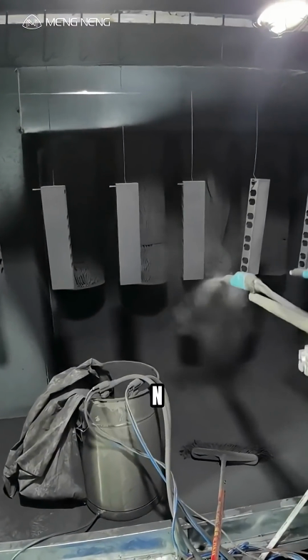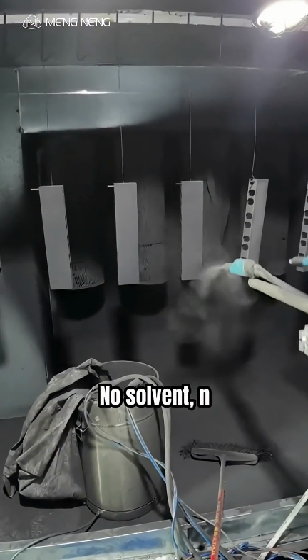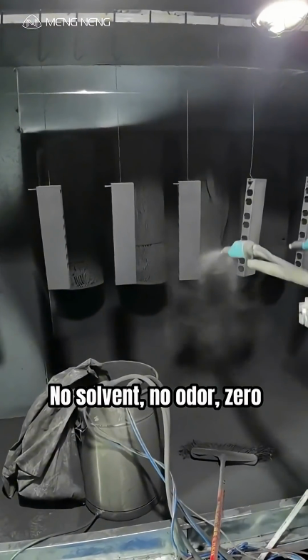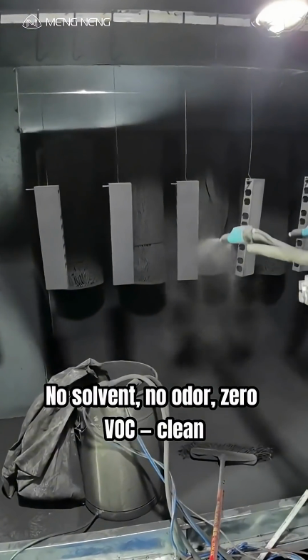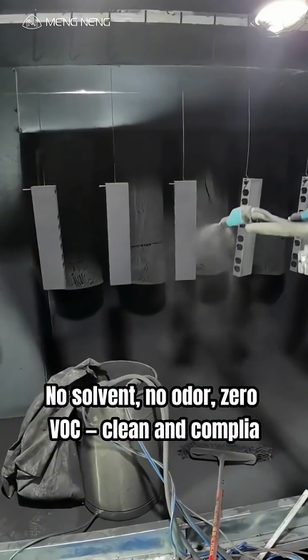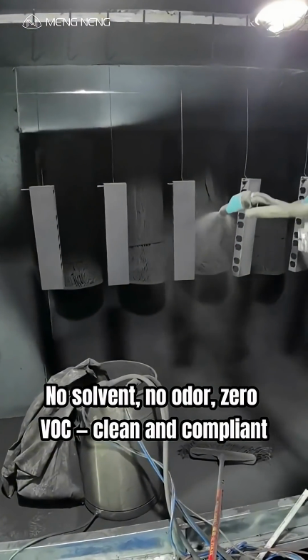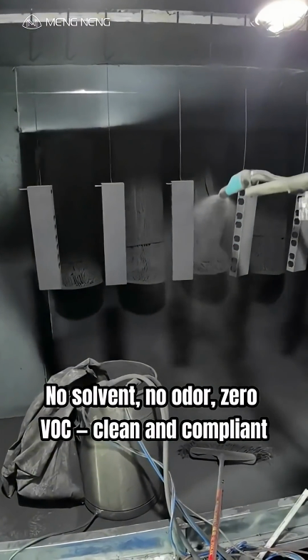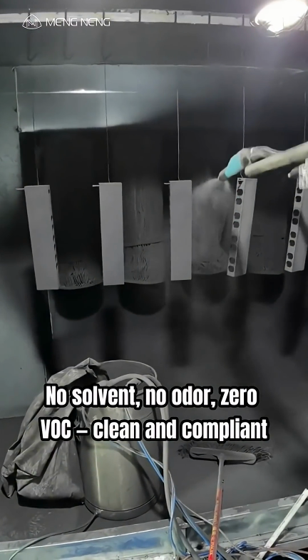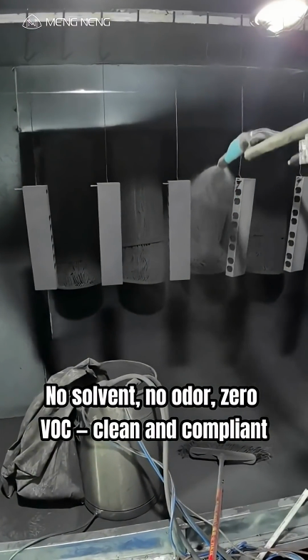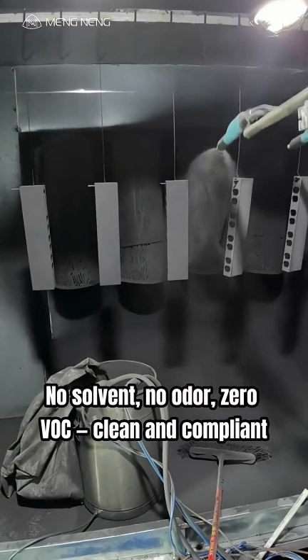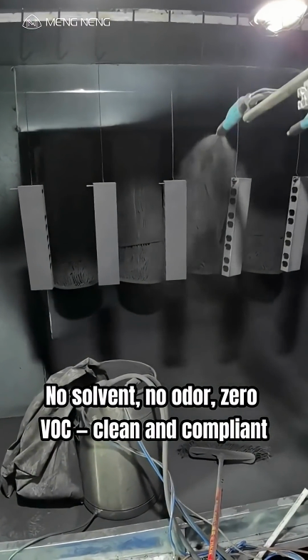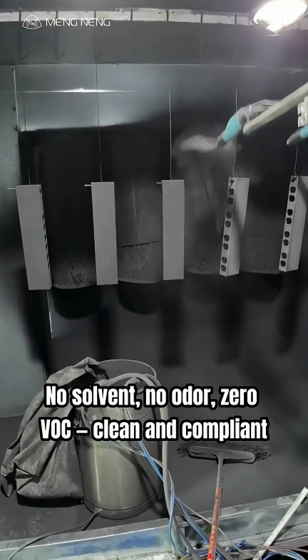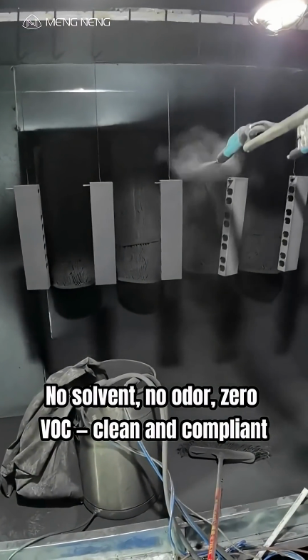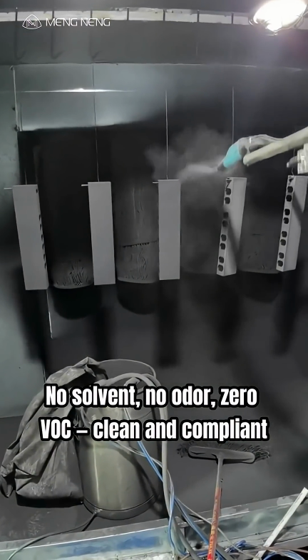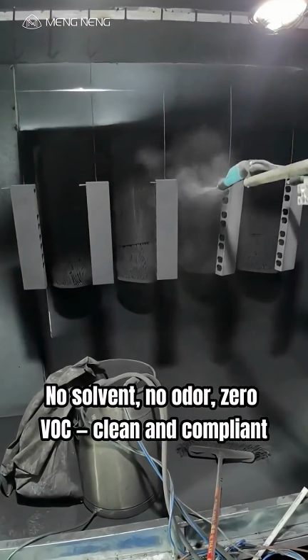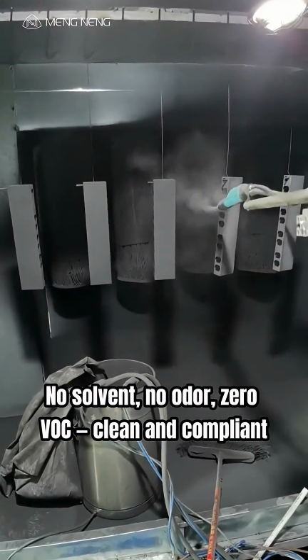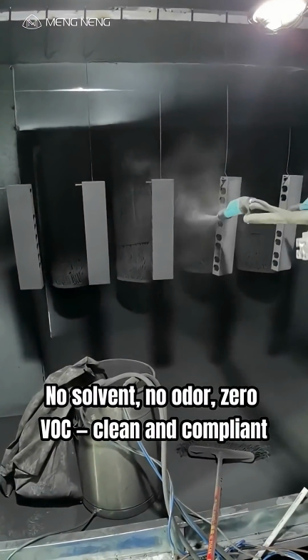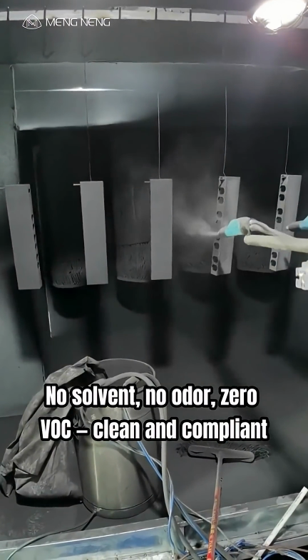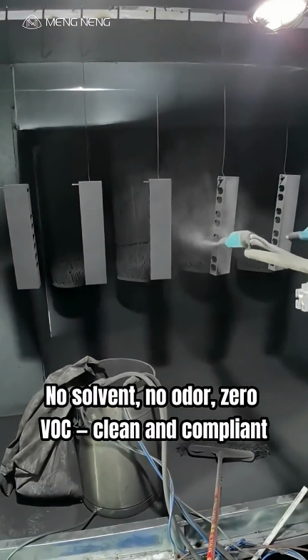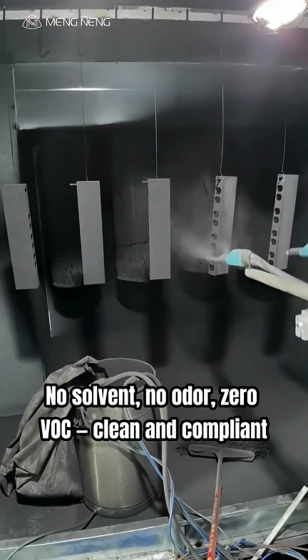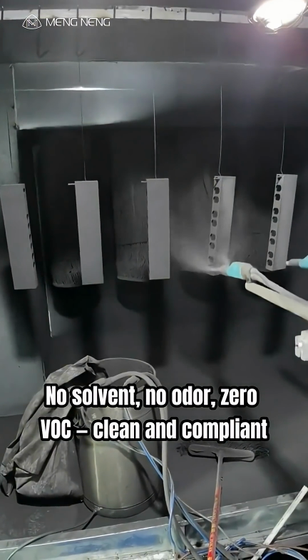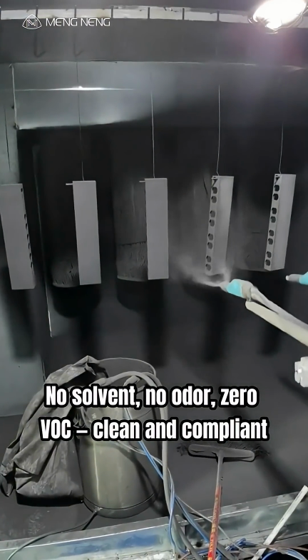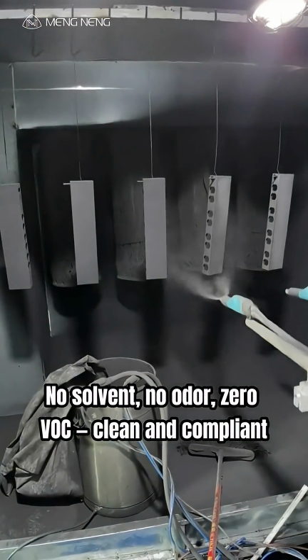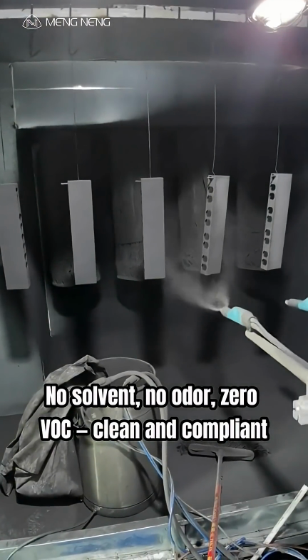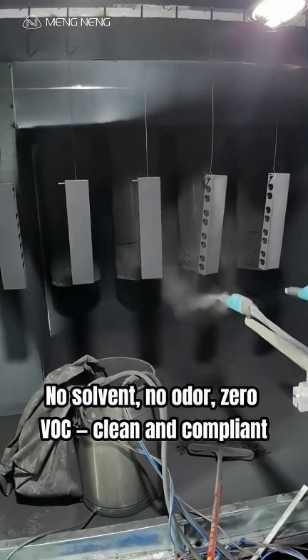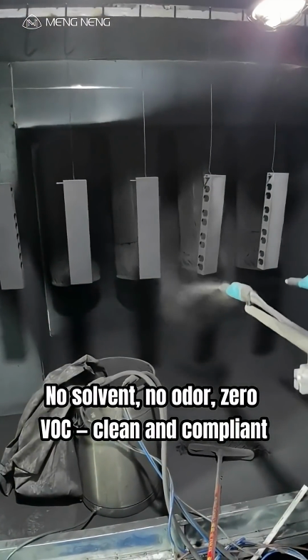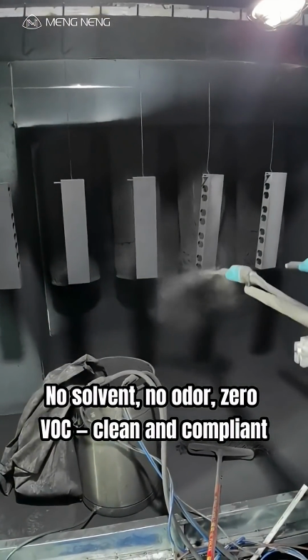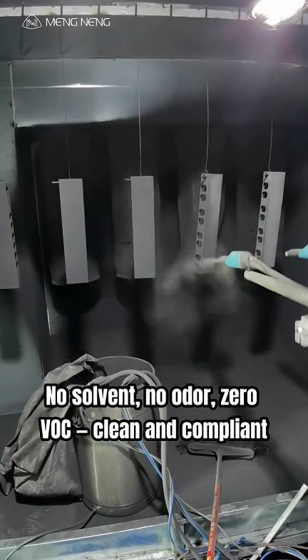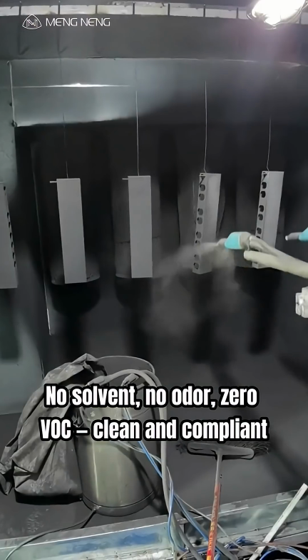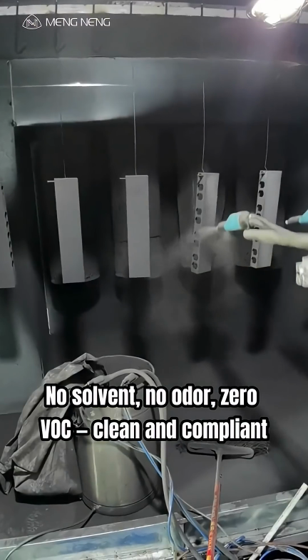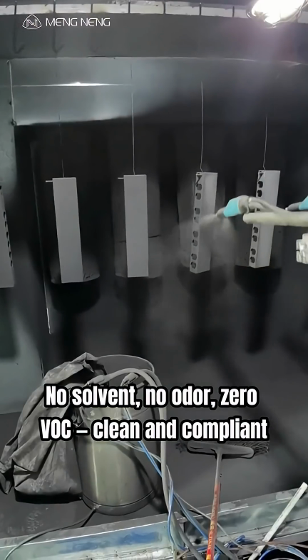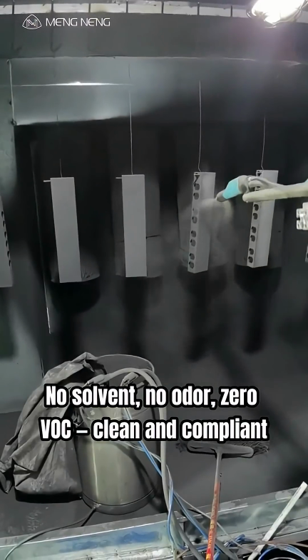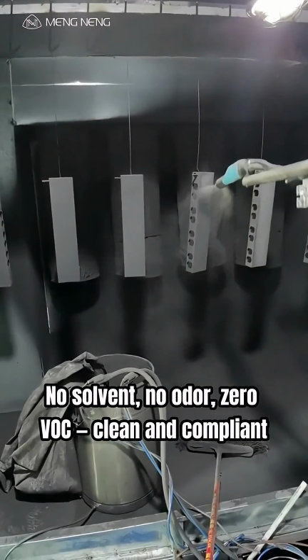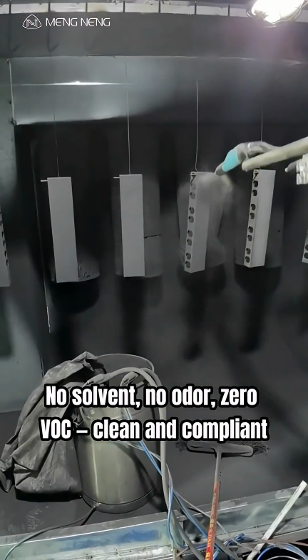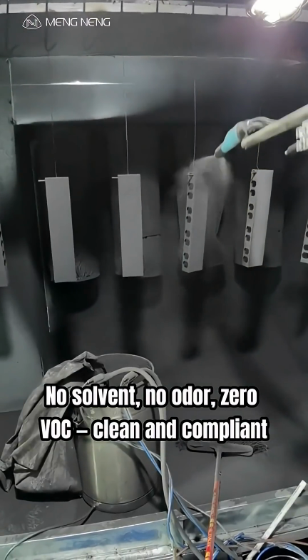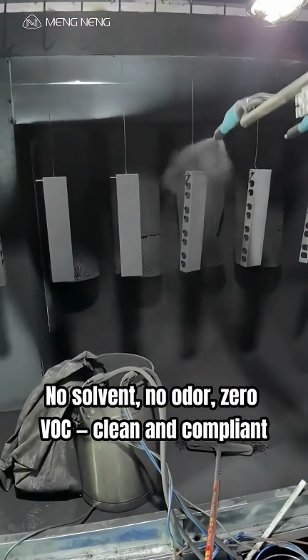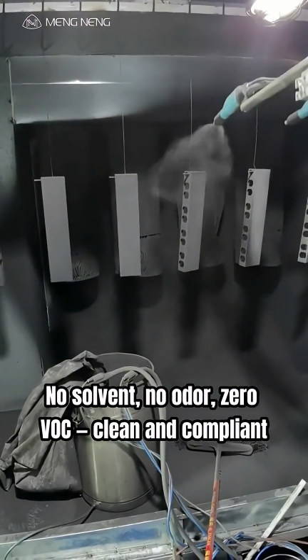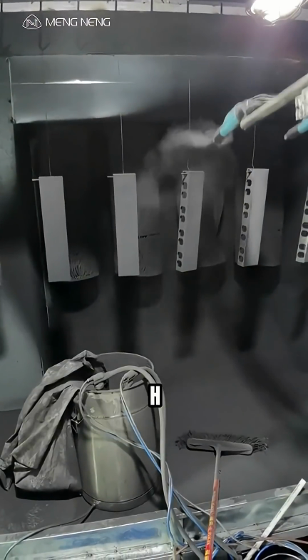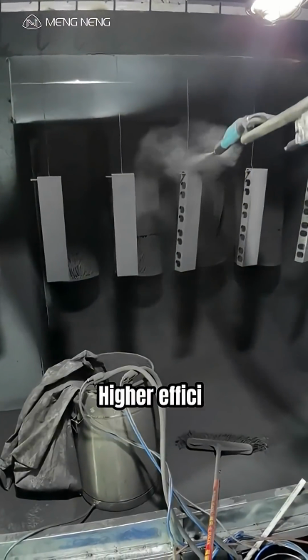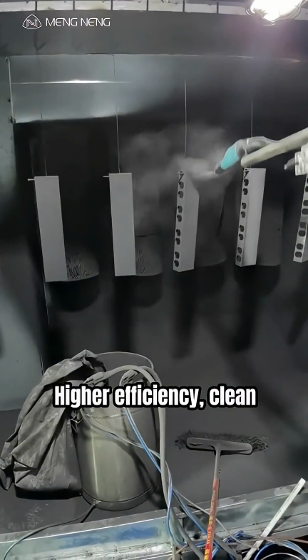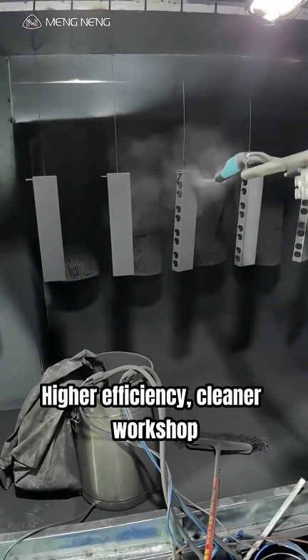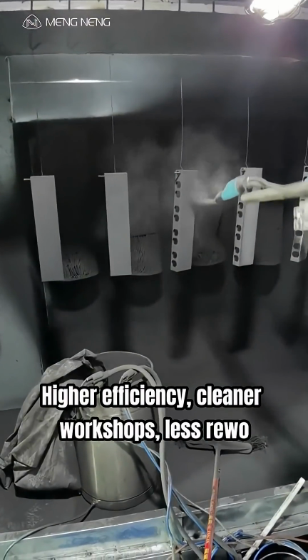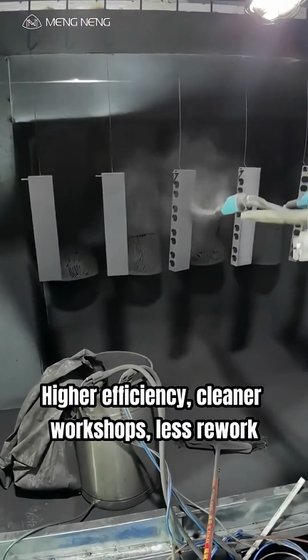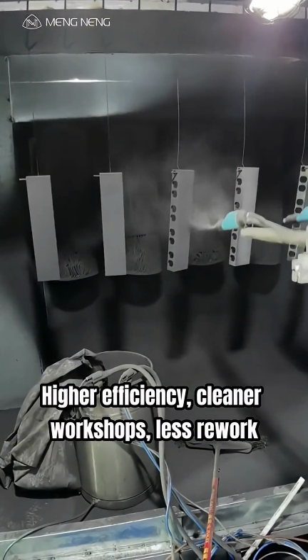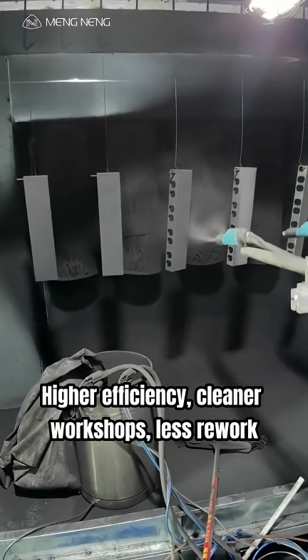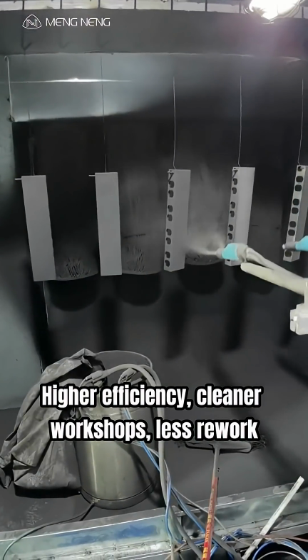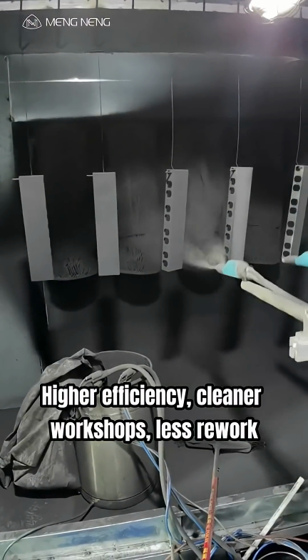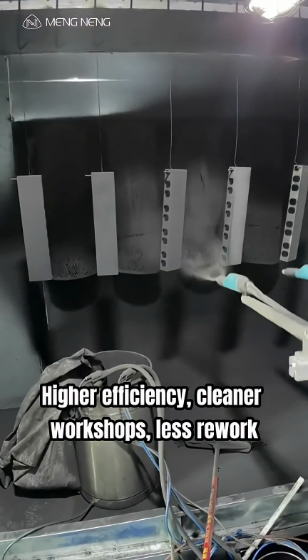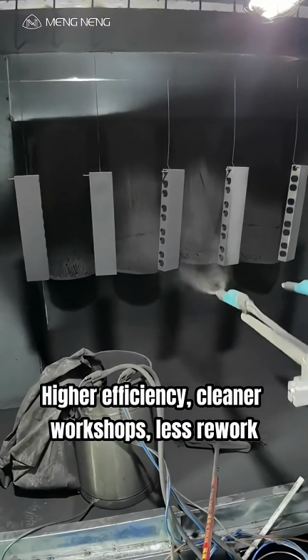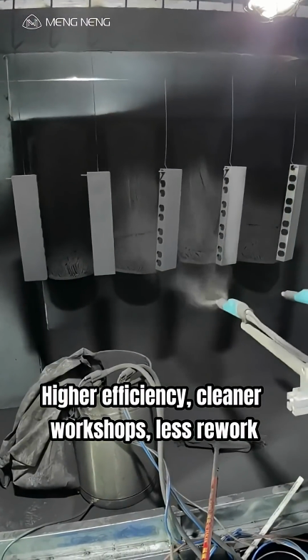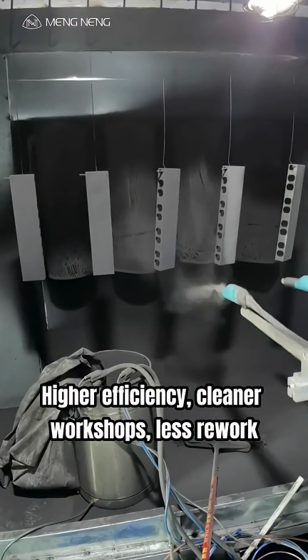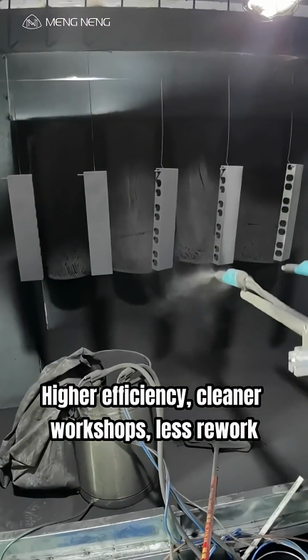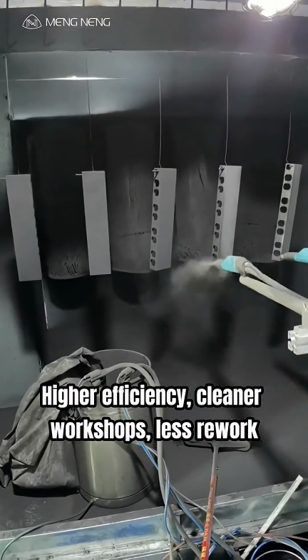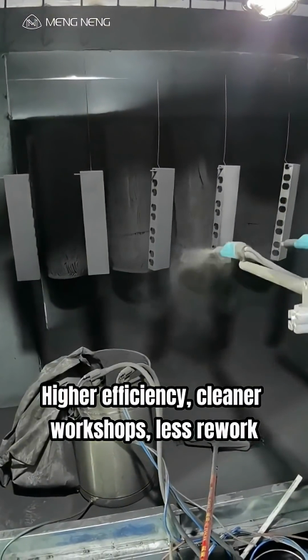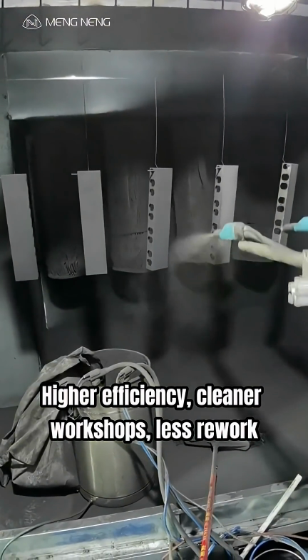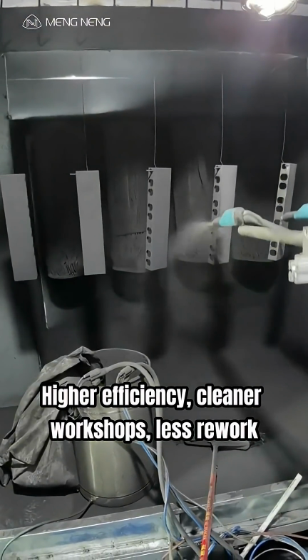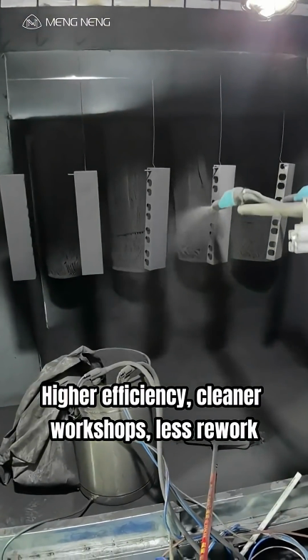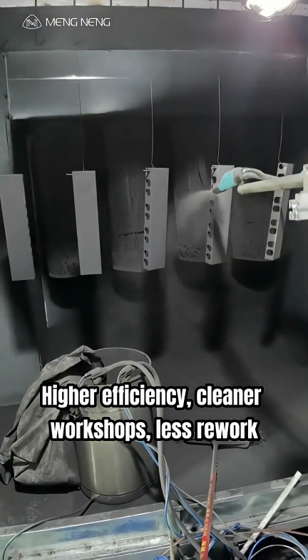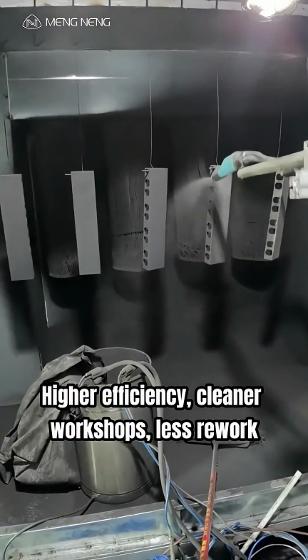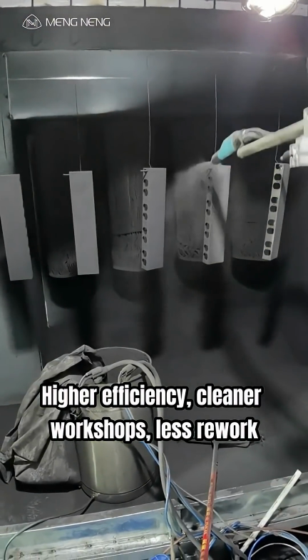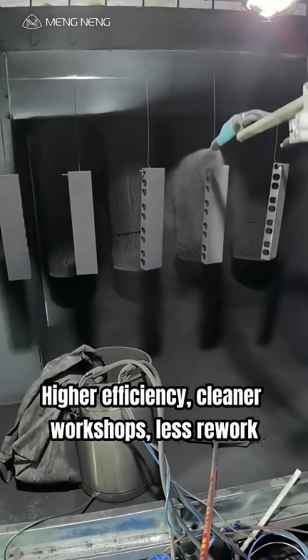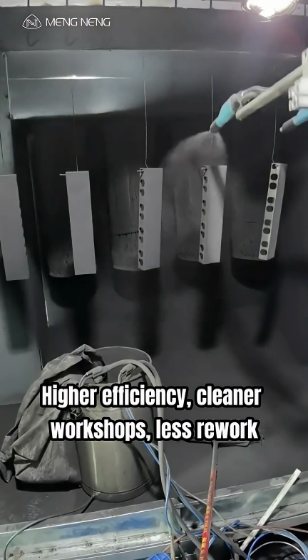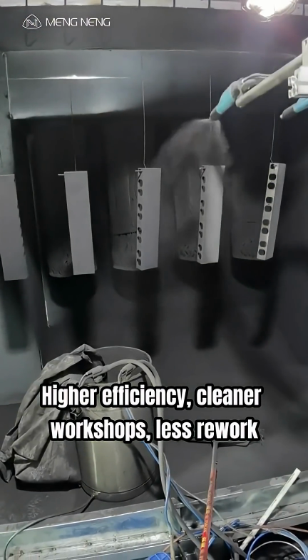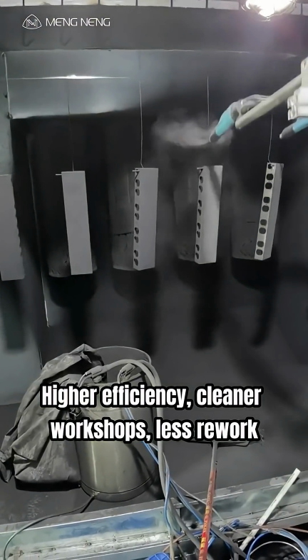No solvent, no odor, zero VOC — clean and compliant. Higher efficiency, cleaner workshops, less rework.